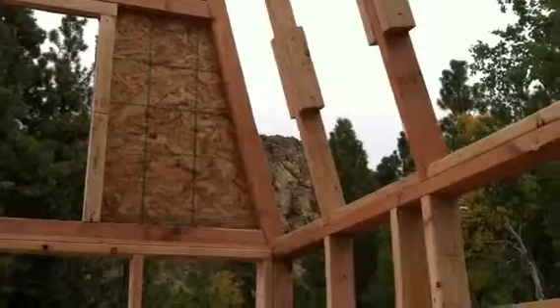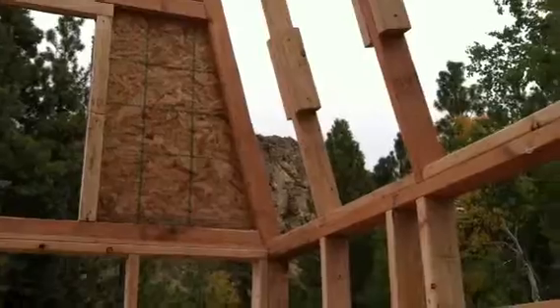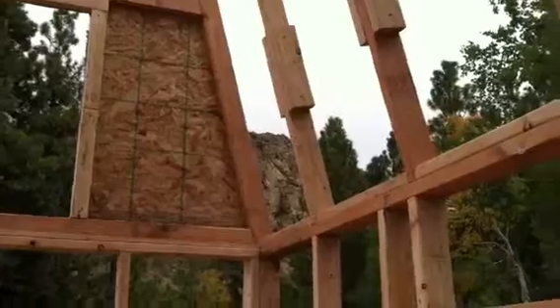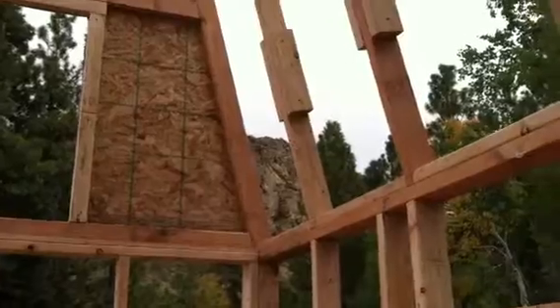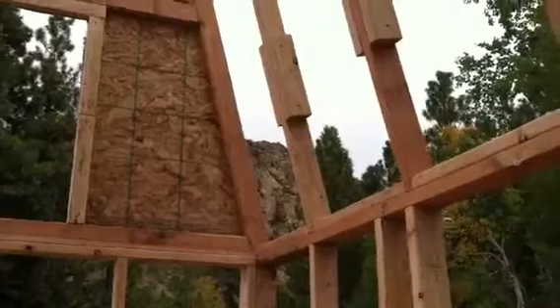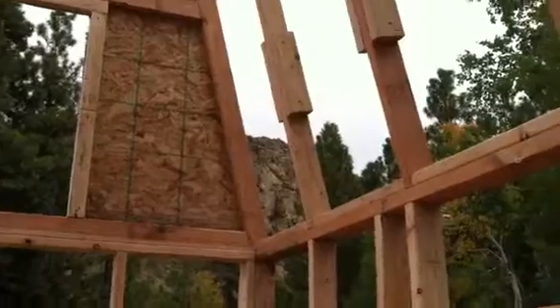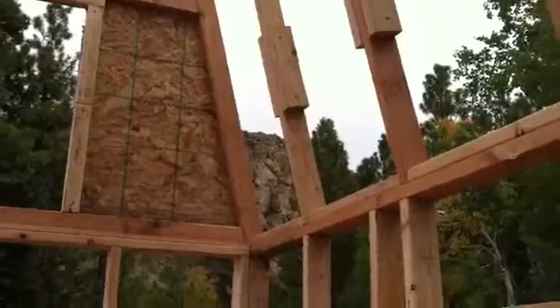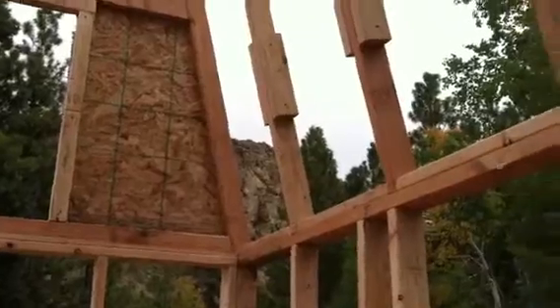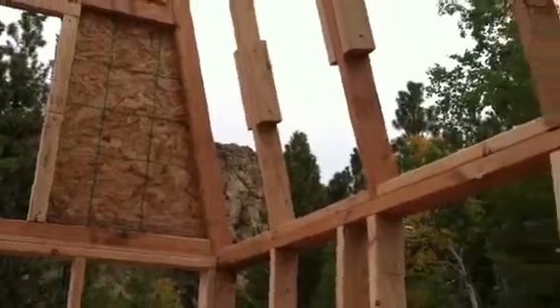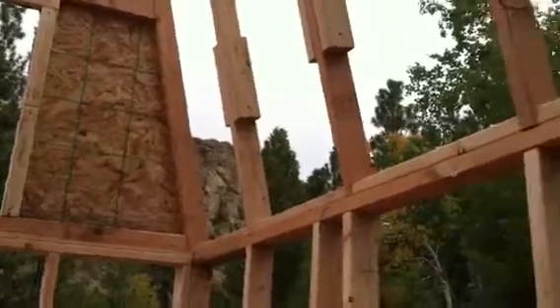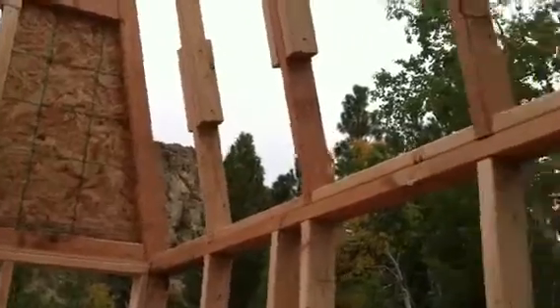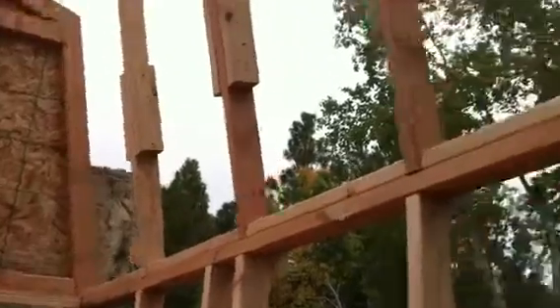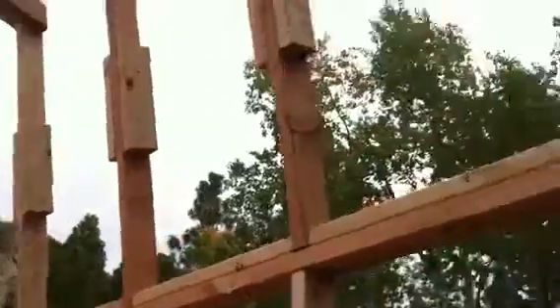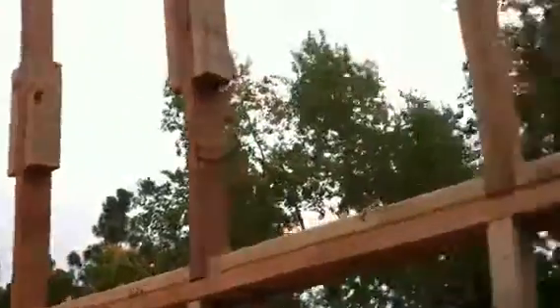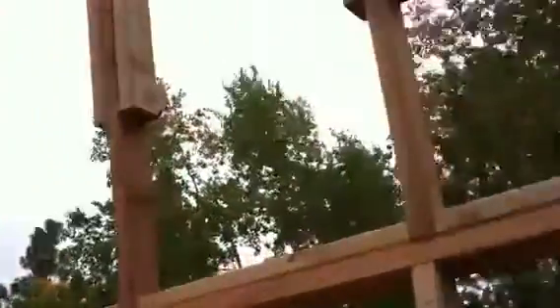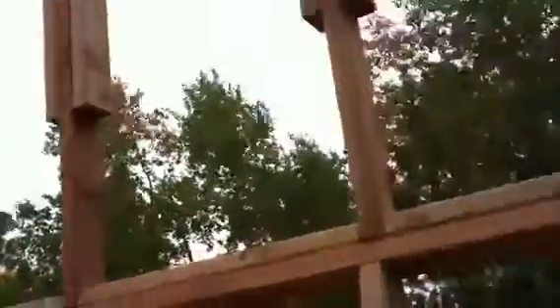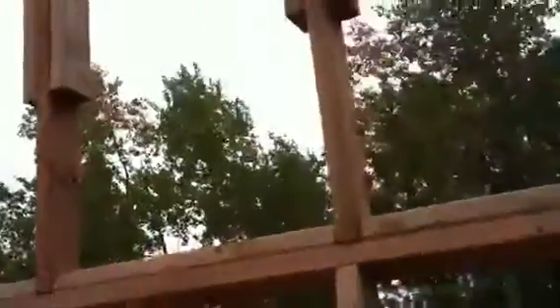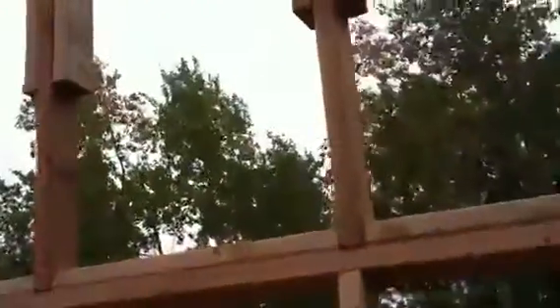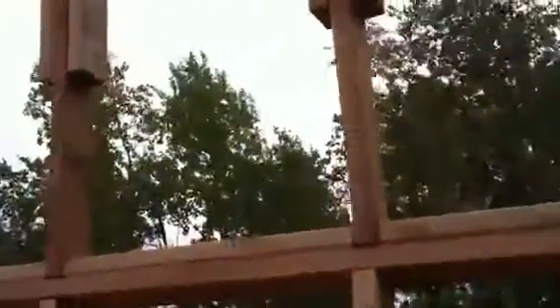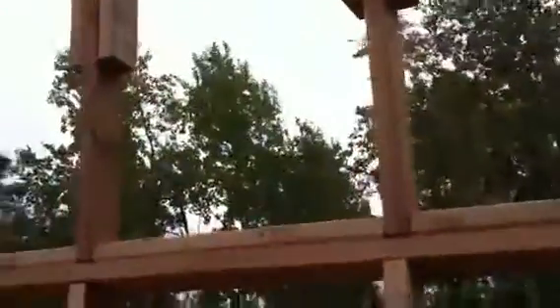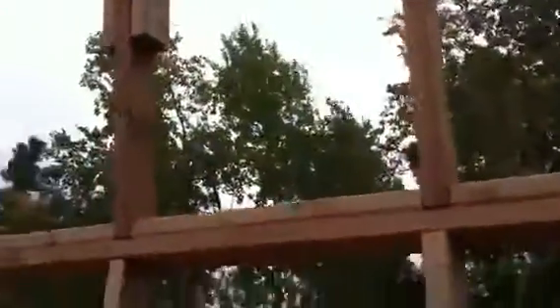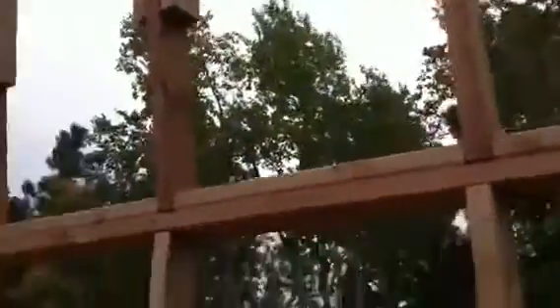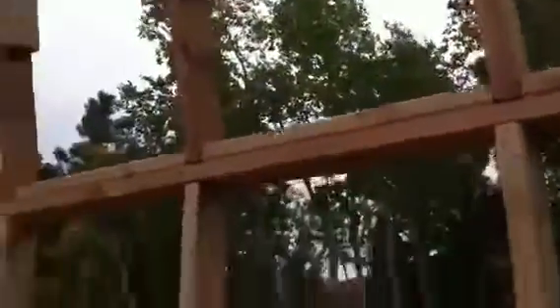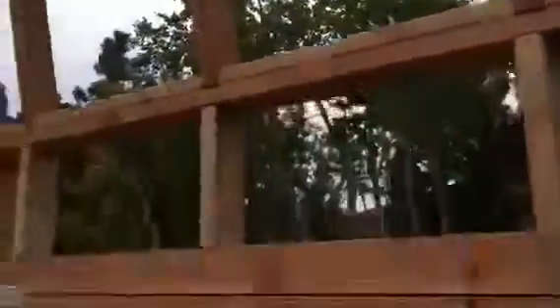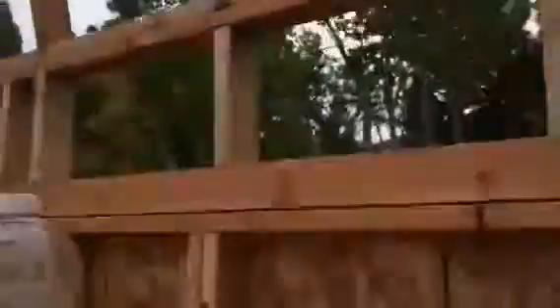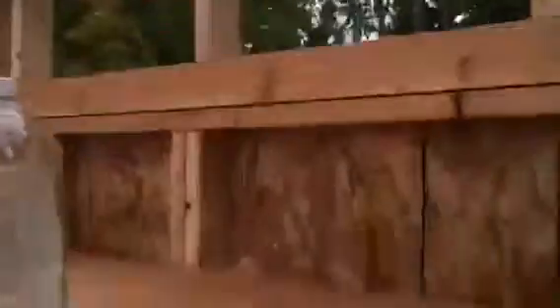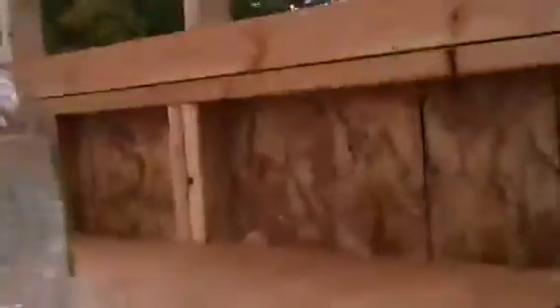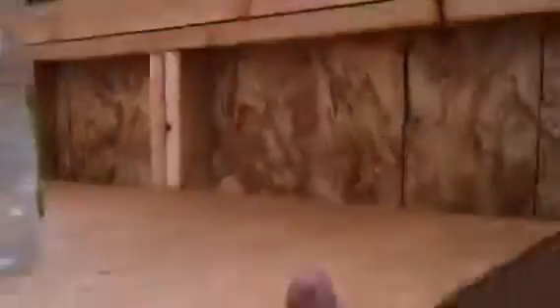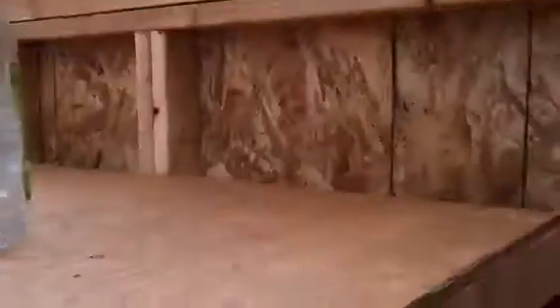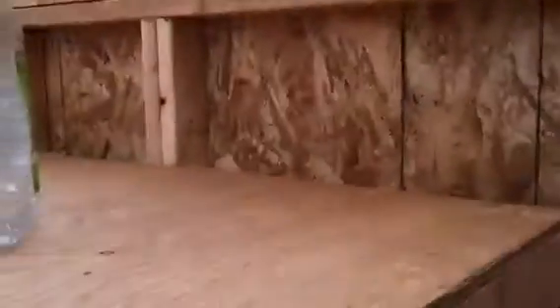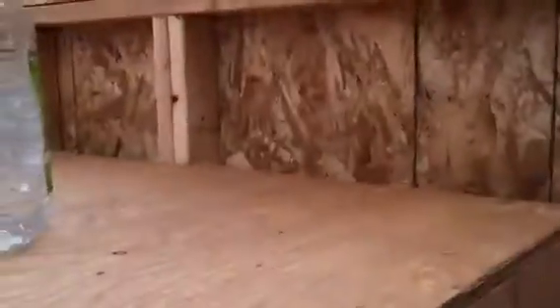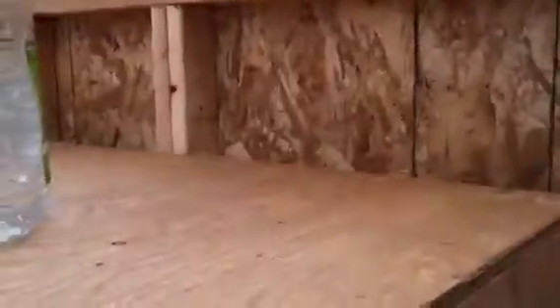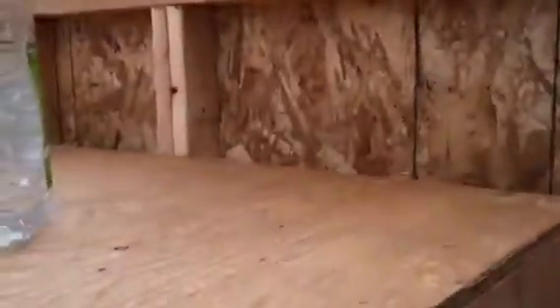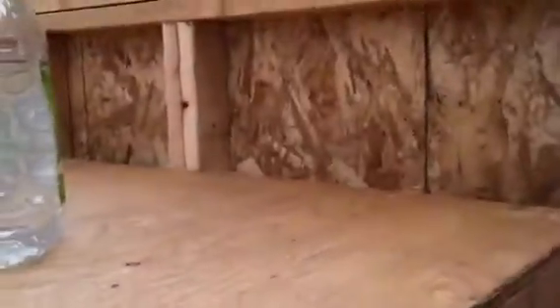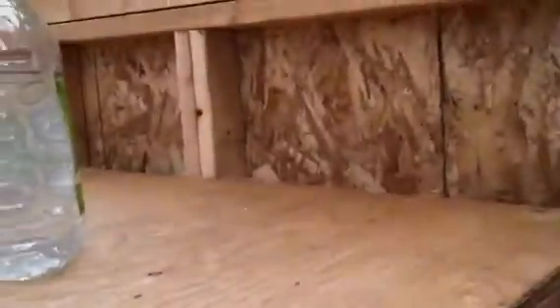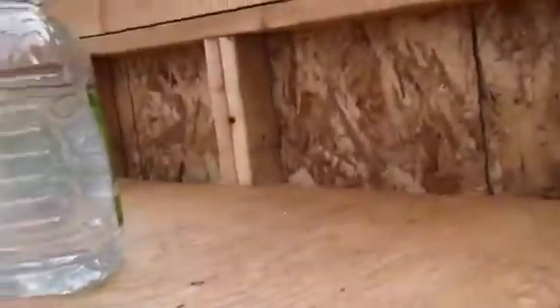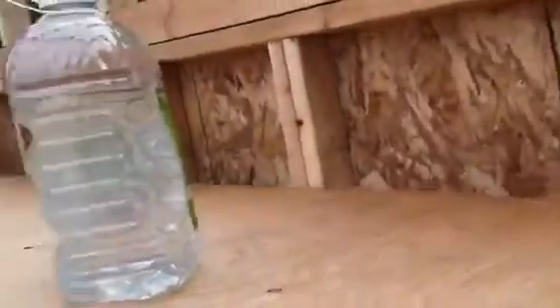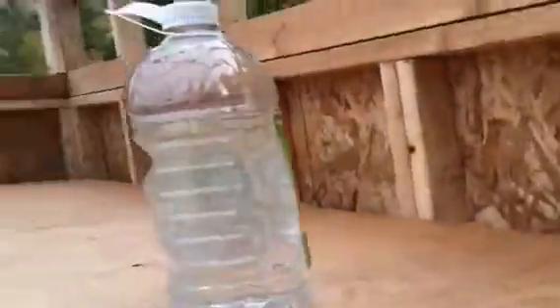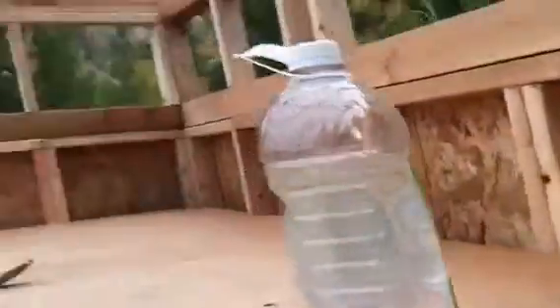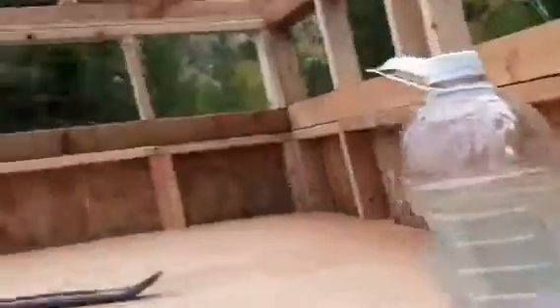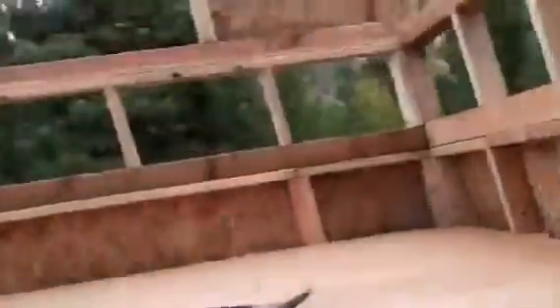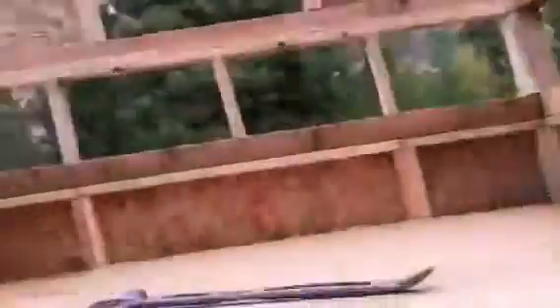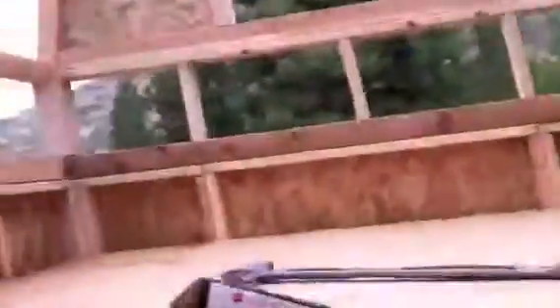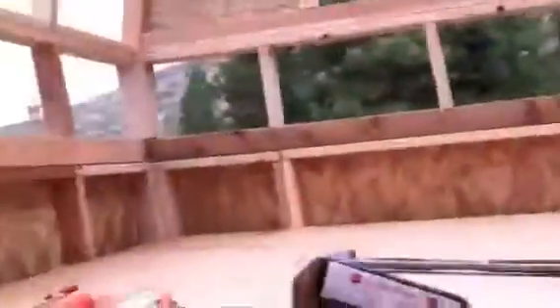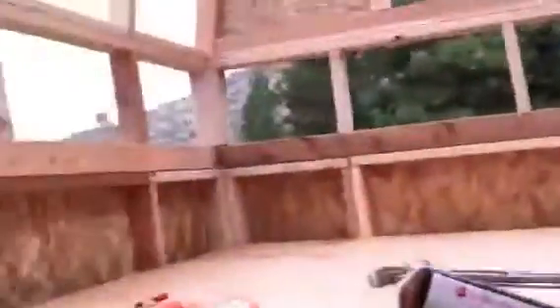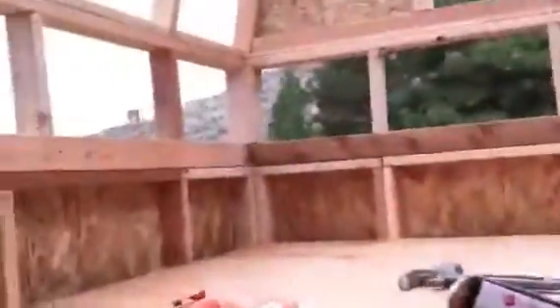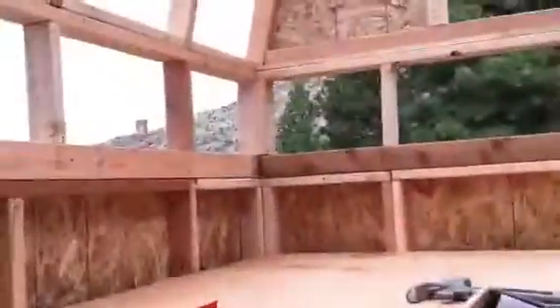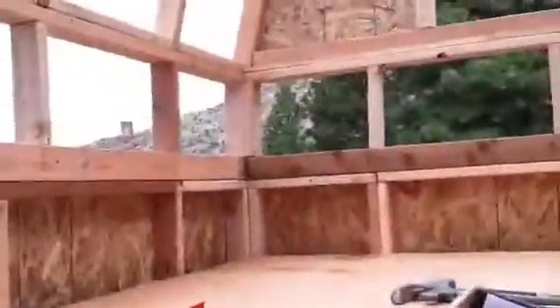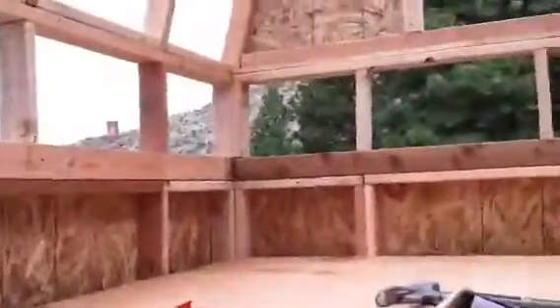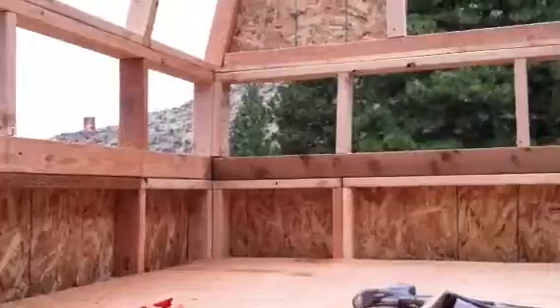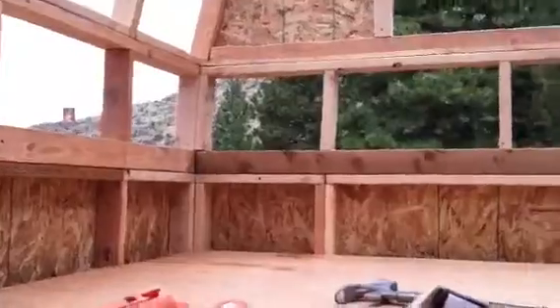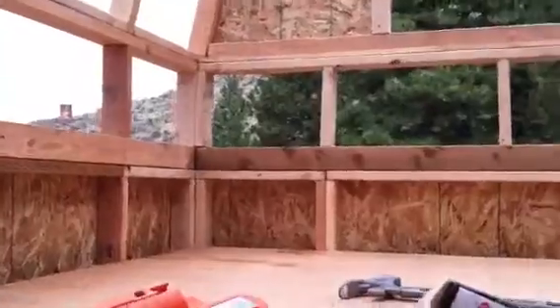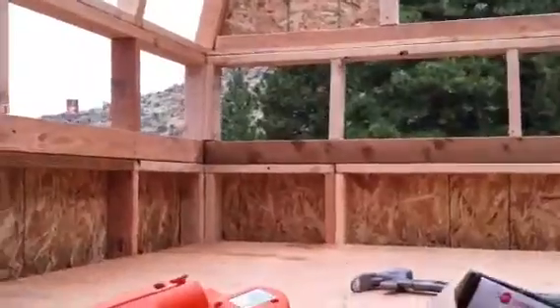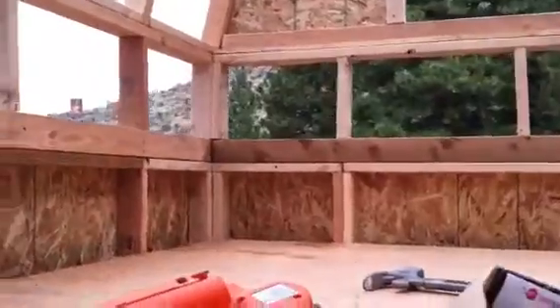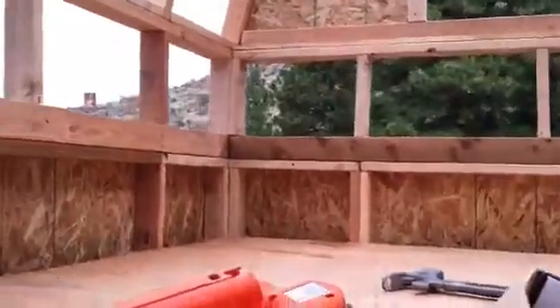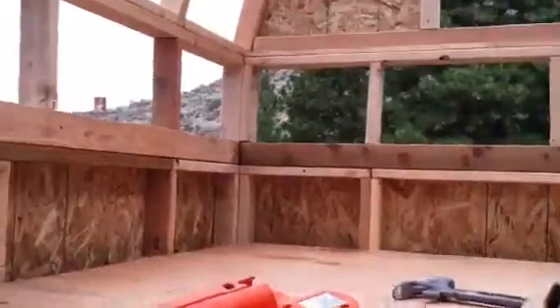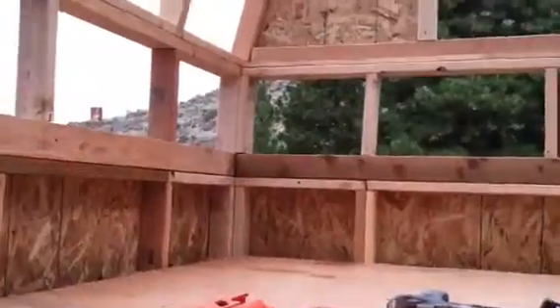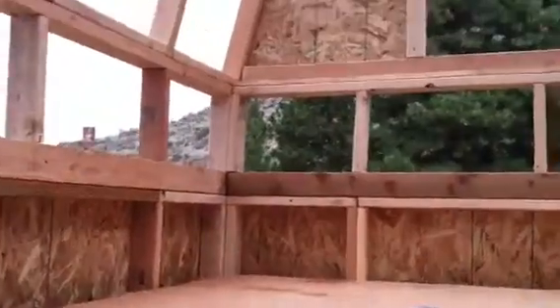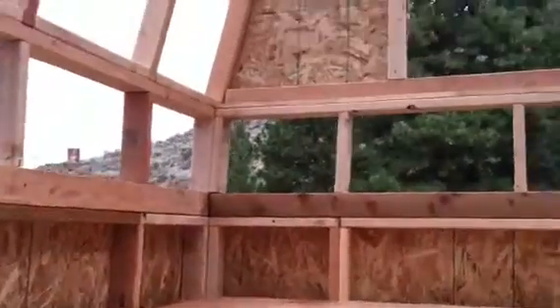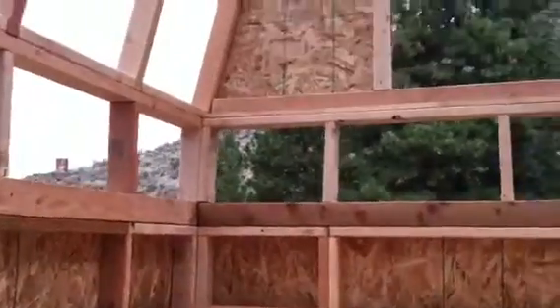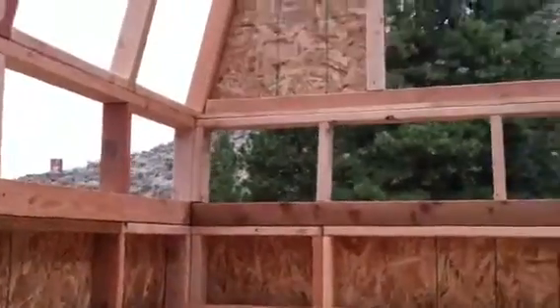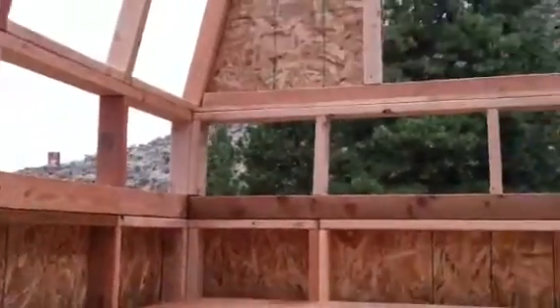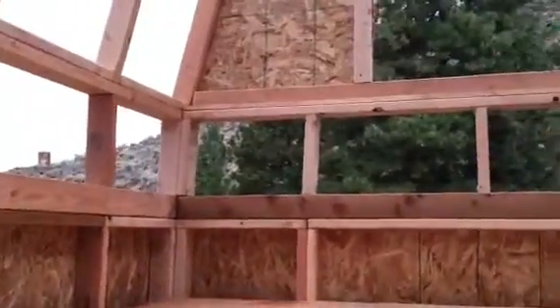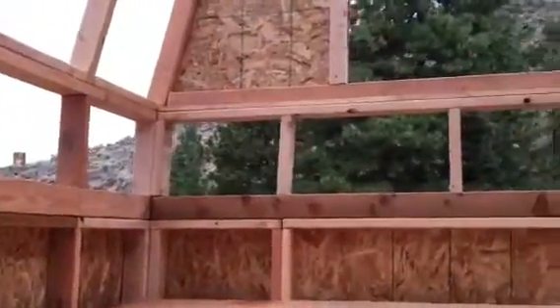Alright, so here's the trusses in place. Now, this is a loft arrangement here, but obviously it's kind of a stand-up loft.